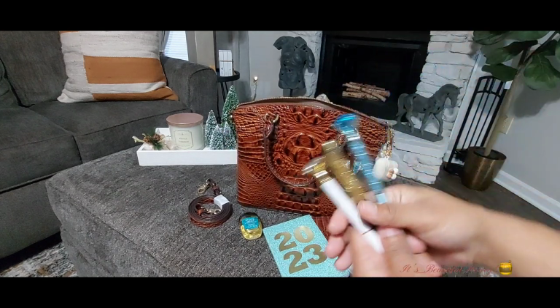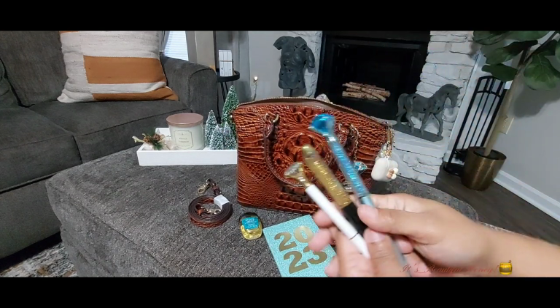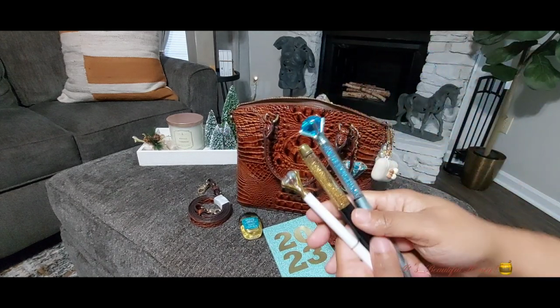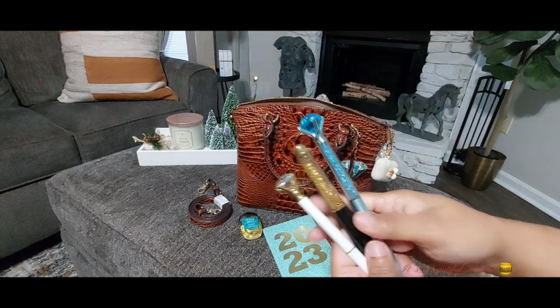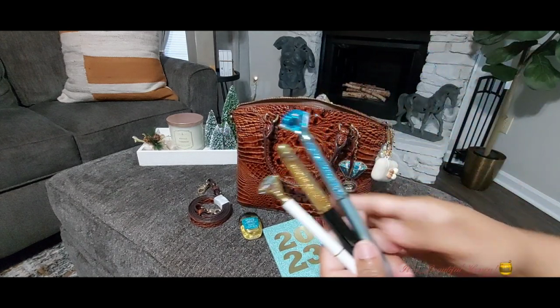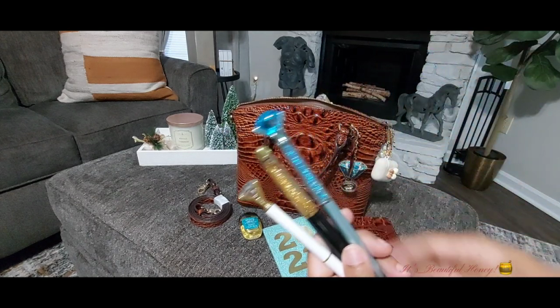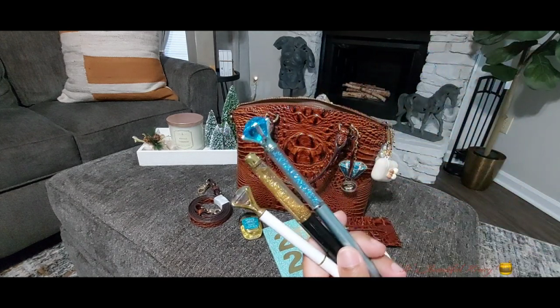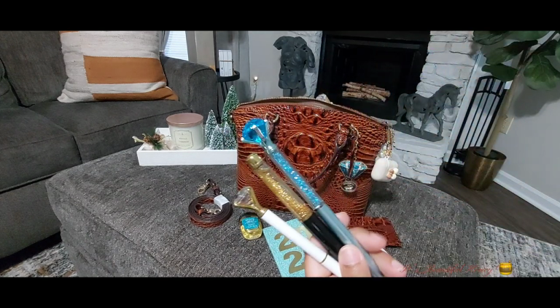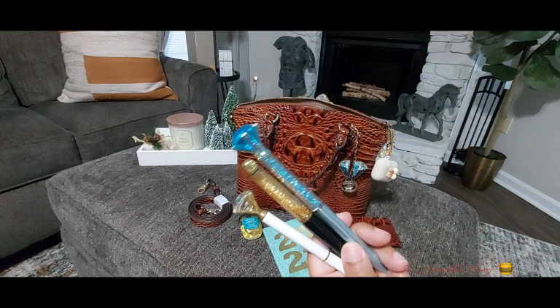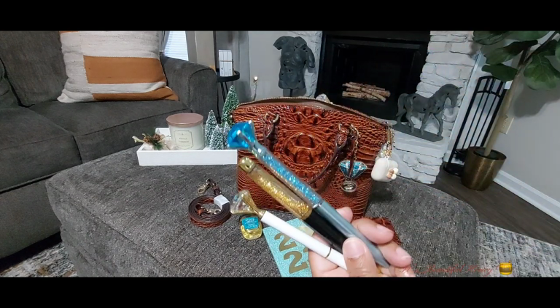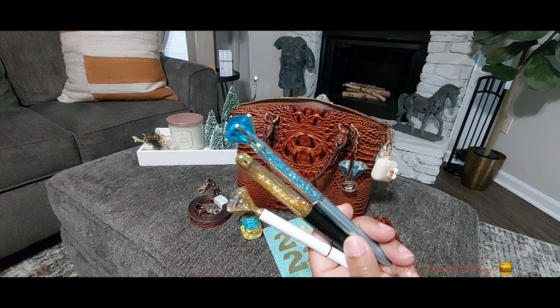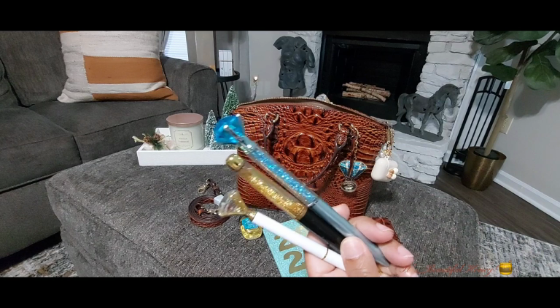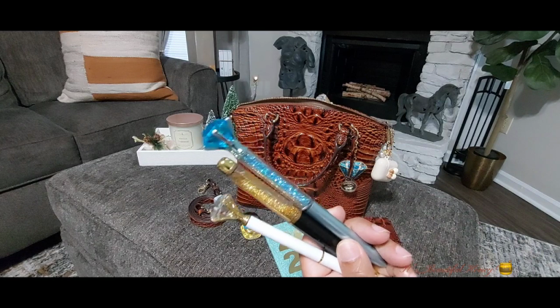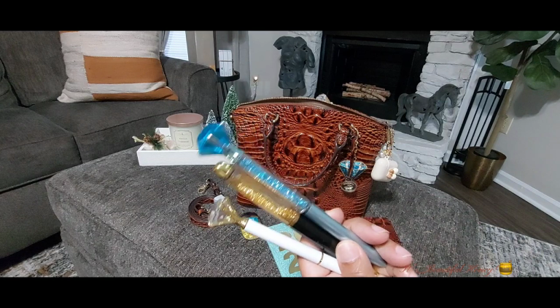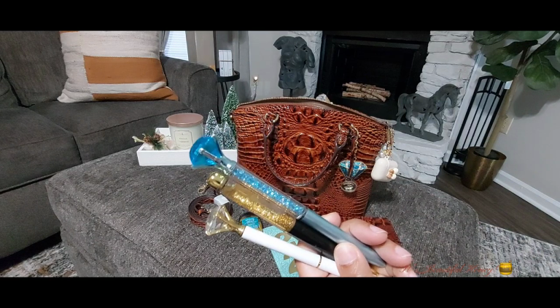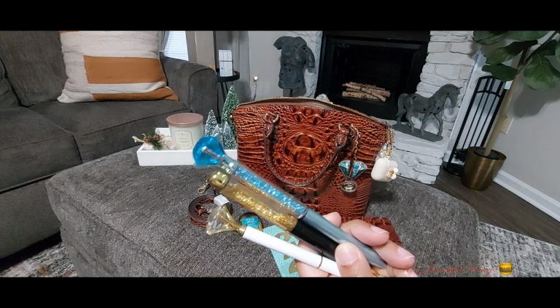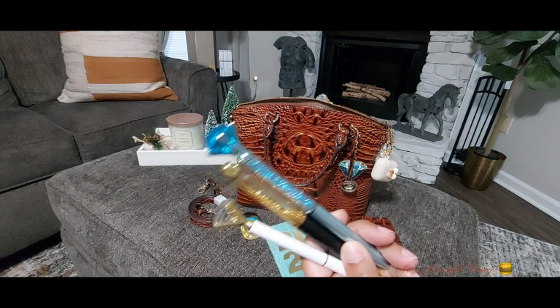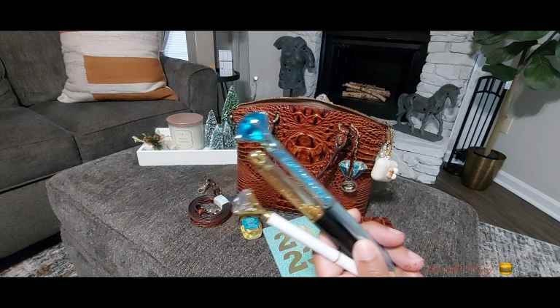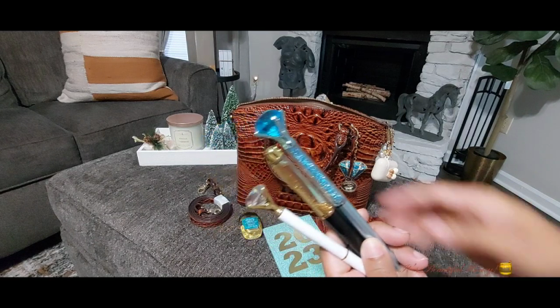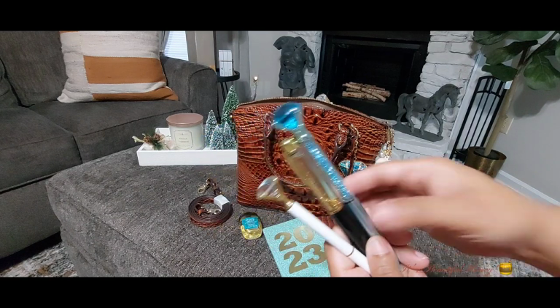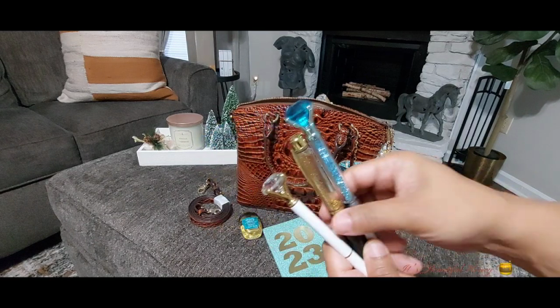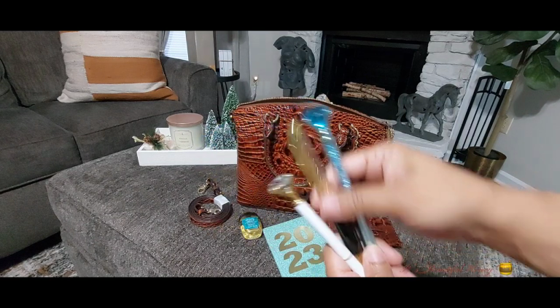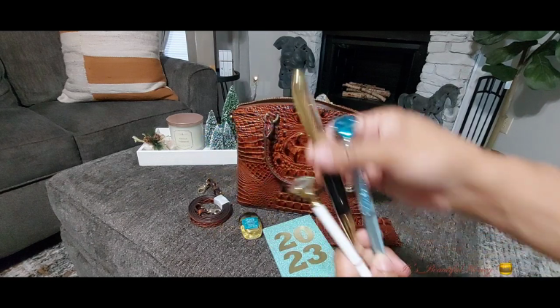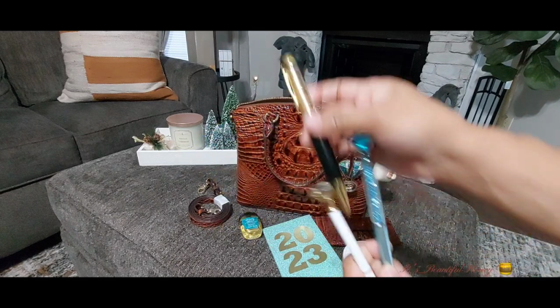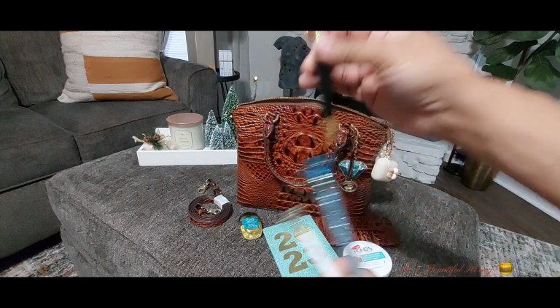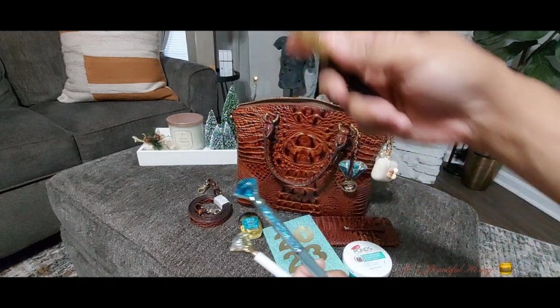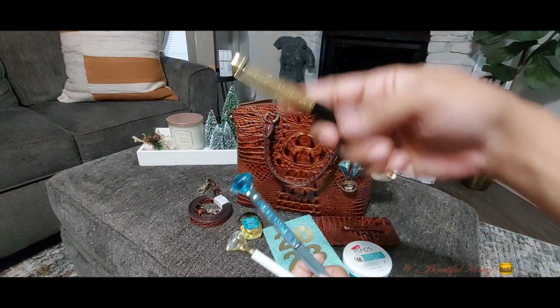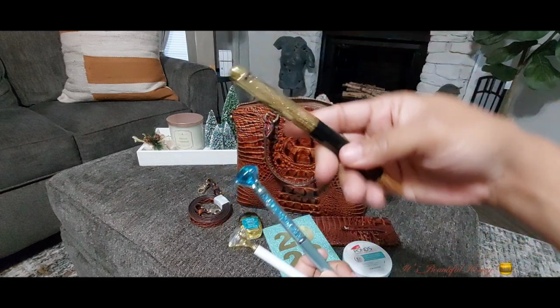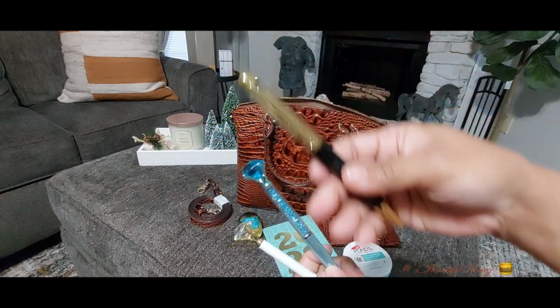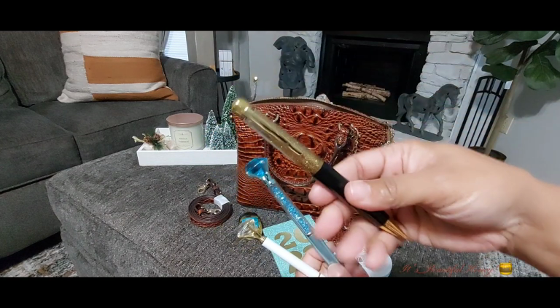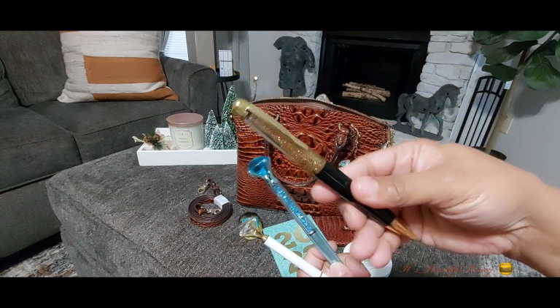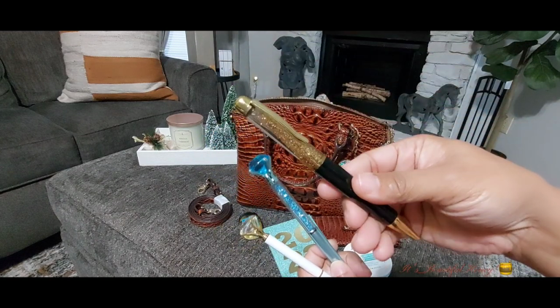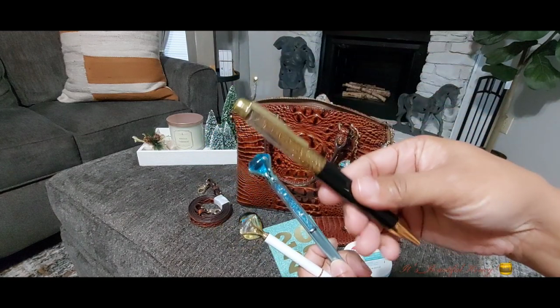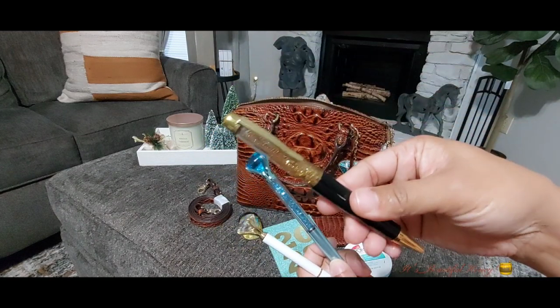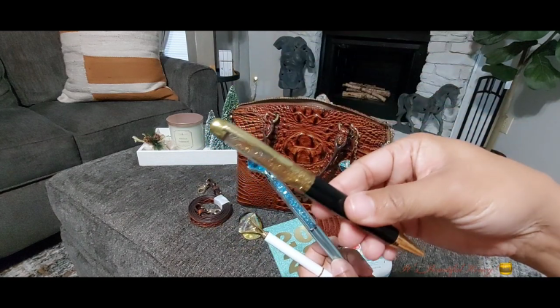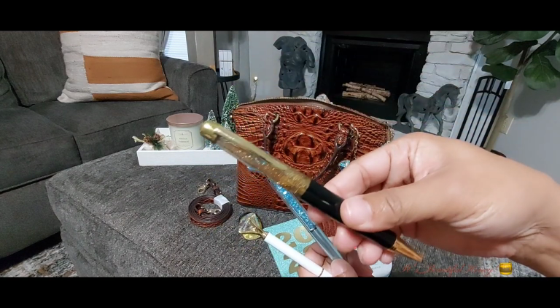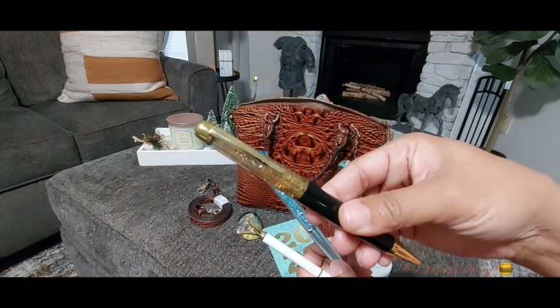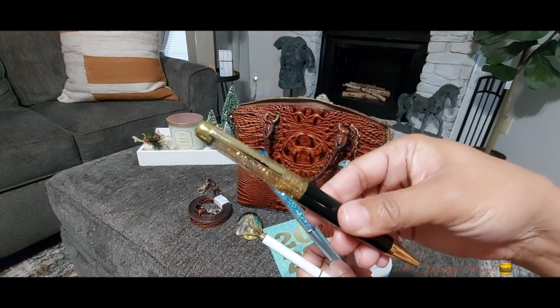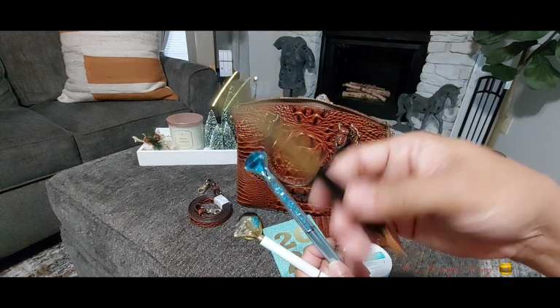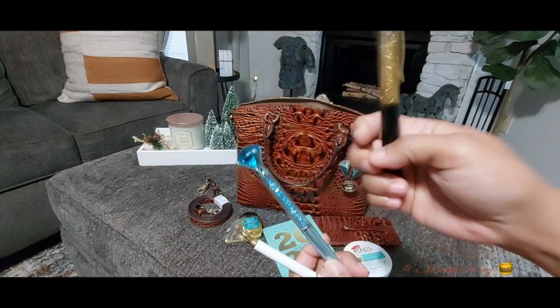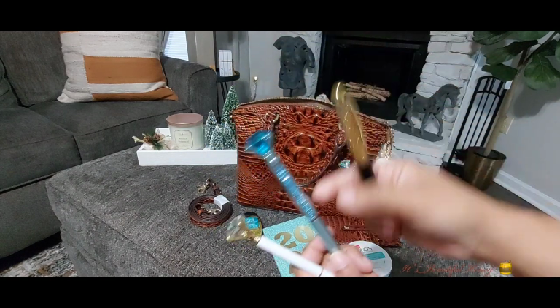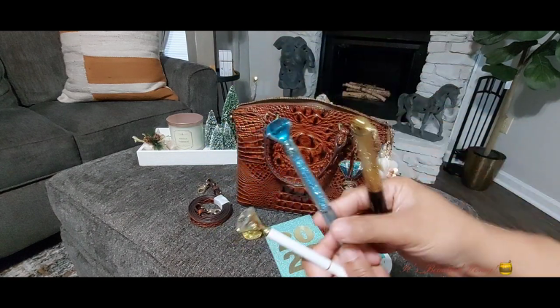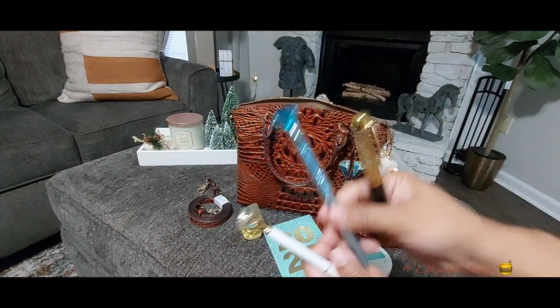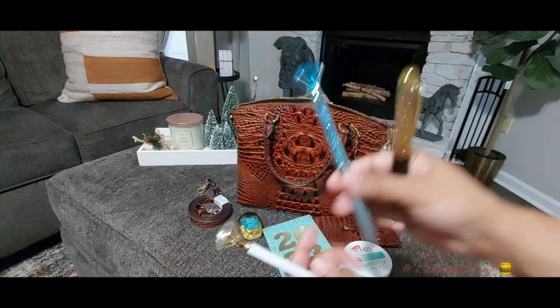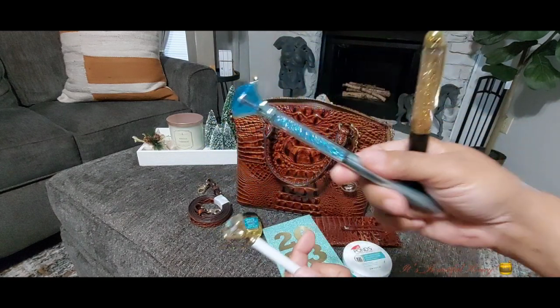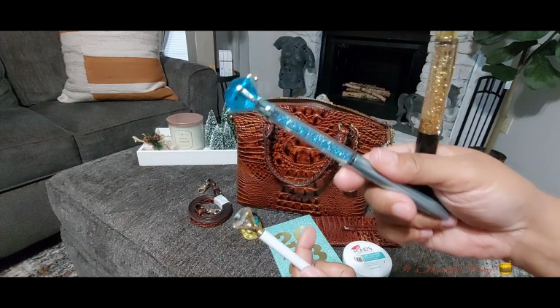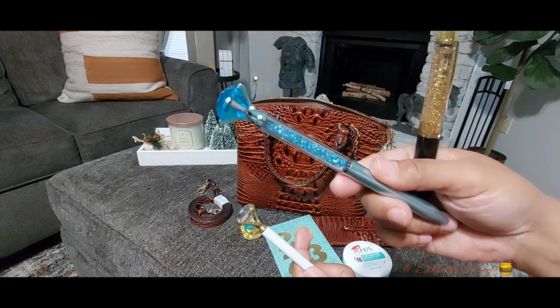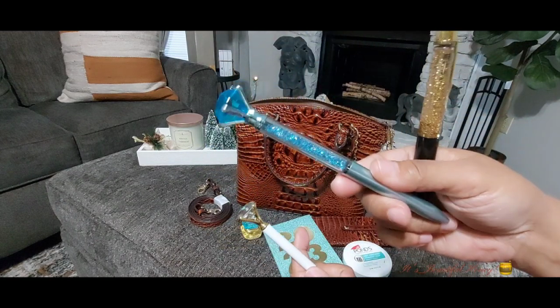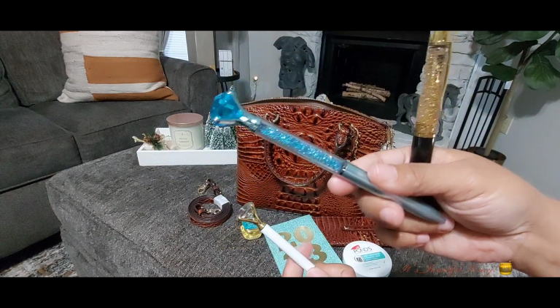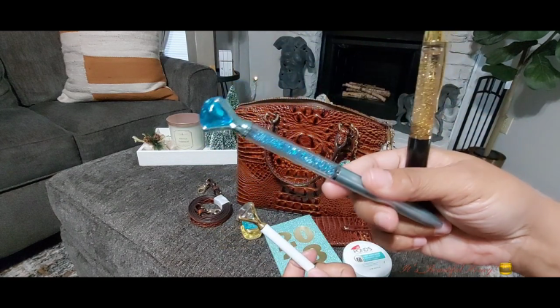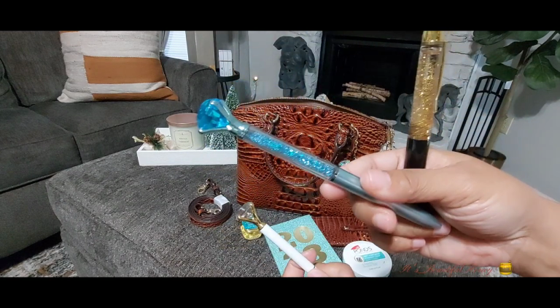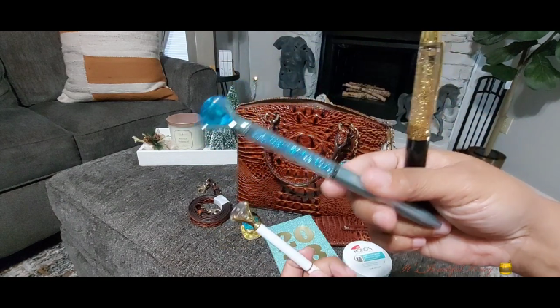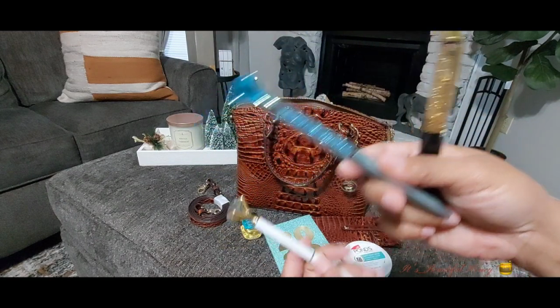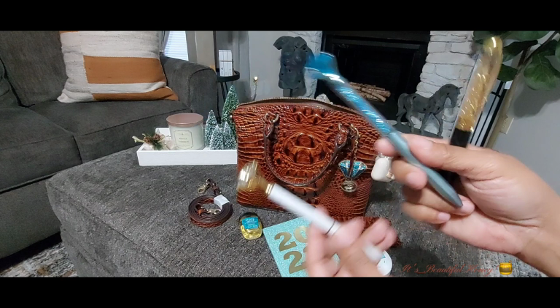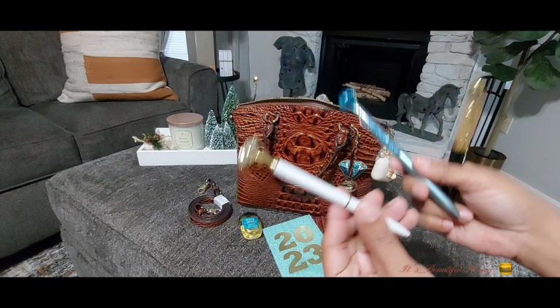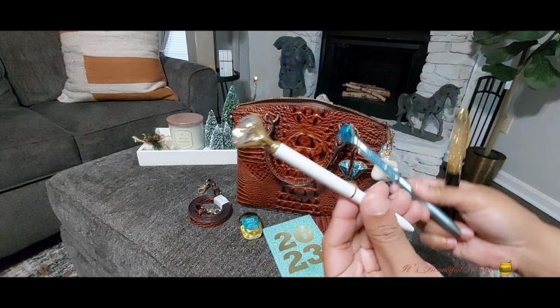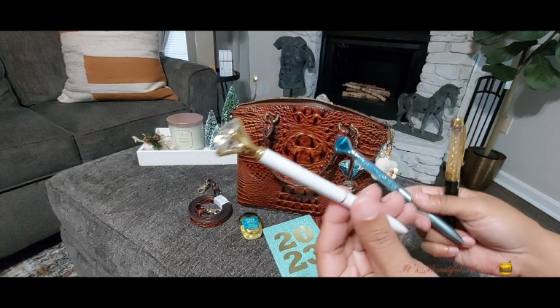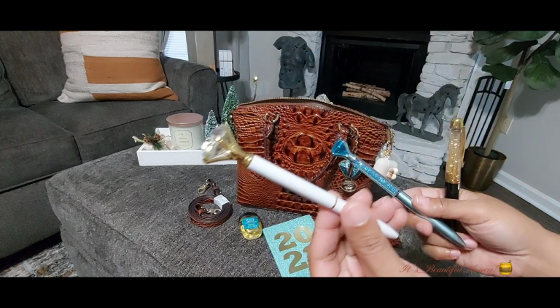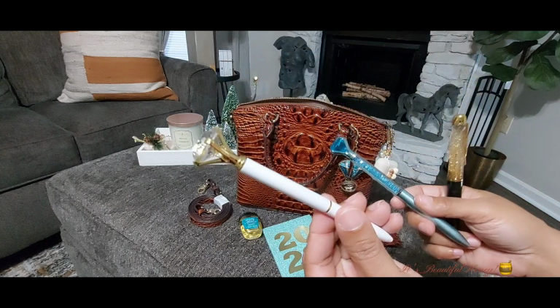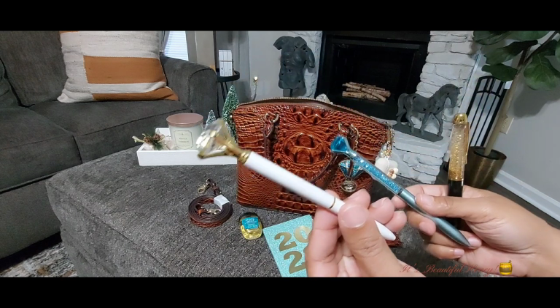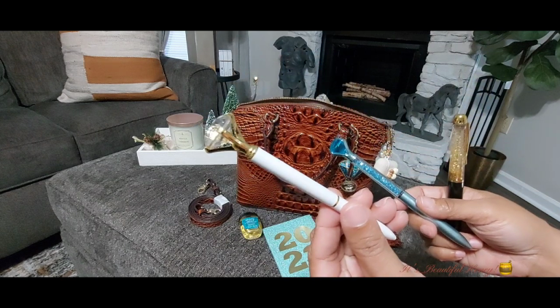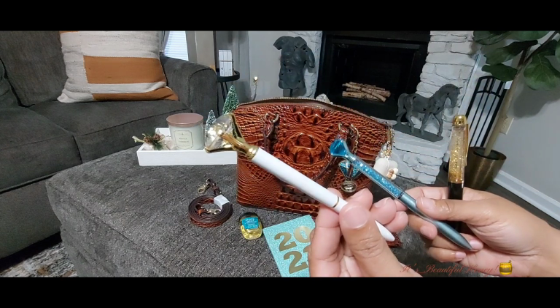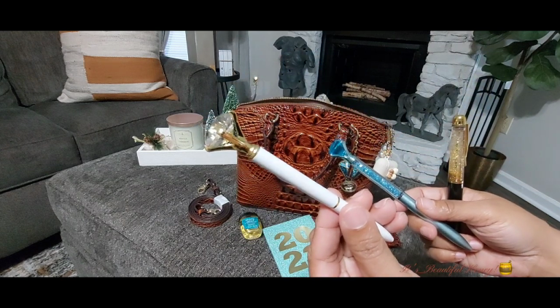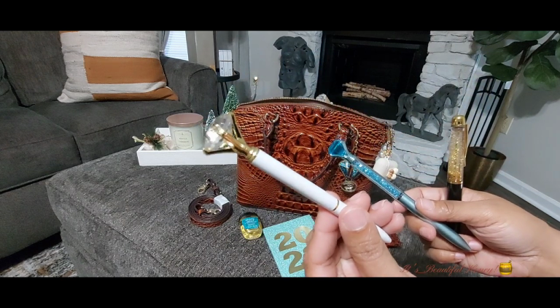You've seen these pens before — I have one of my favorites here from Burlington, this is a Dollar Tree find, and this one is from Ross.